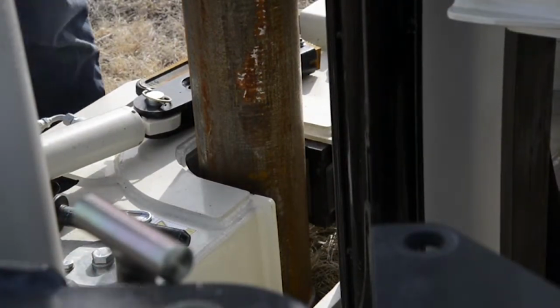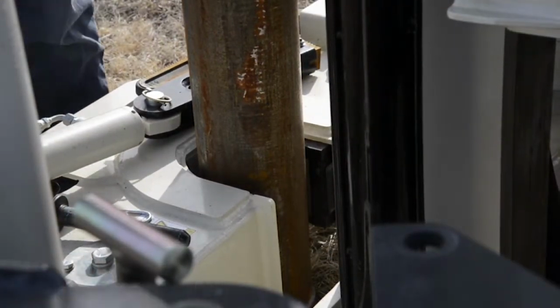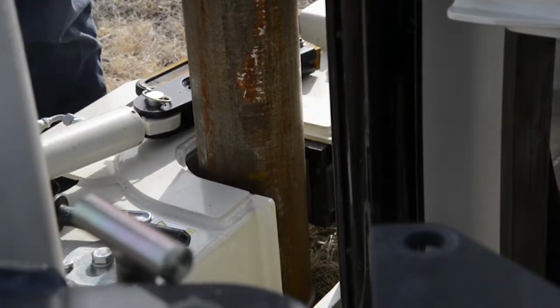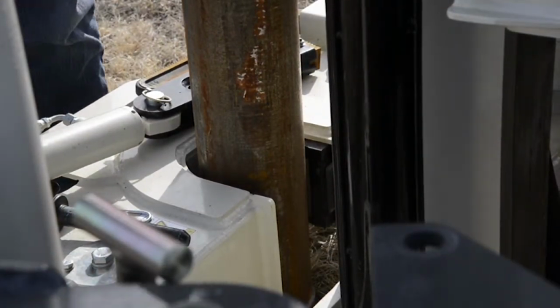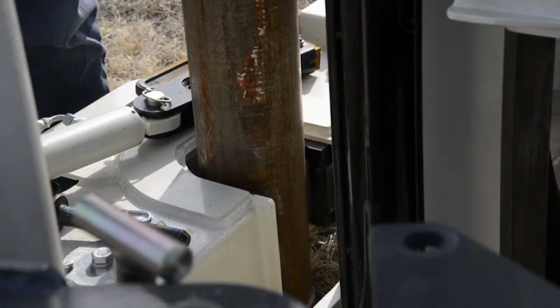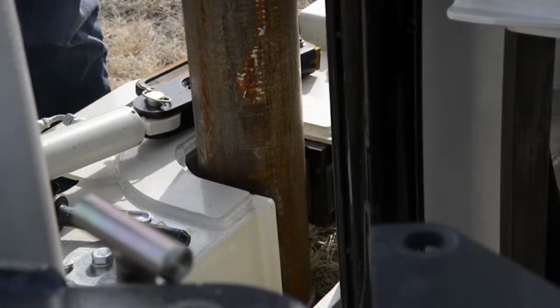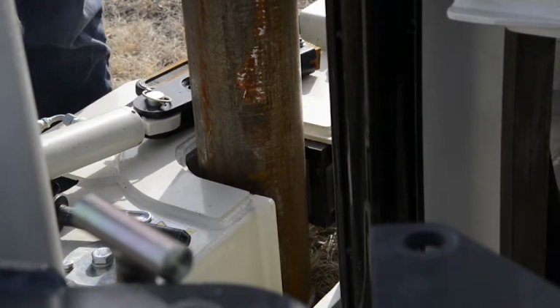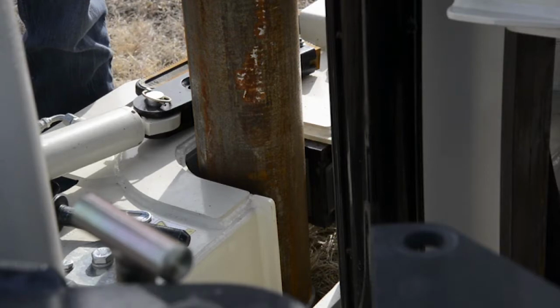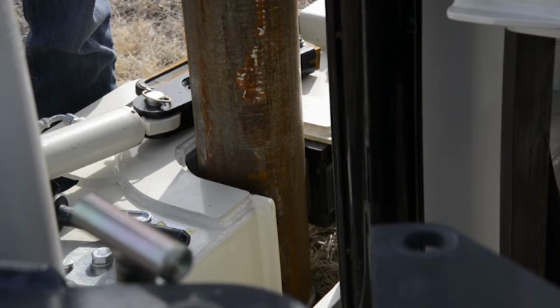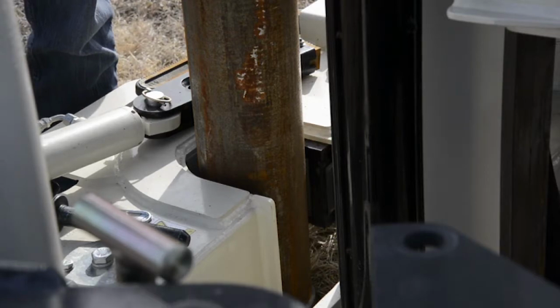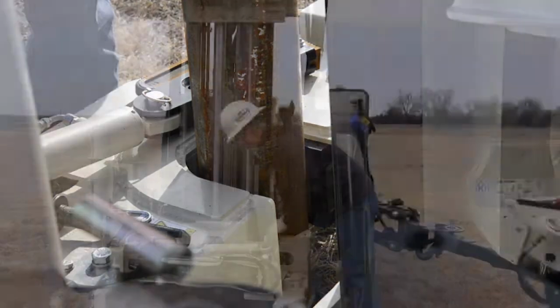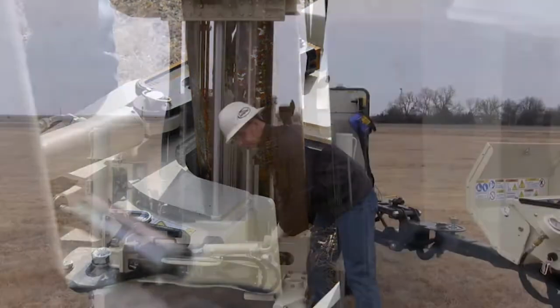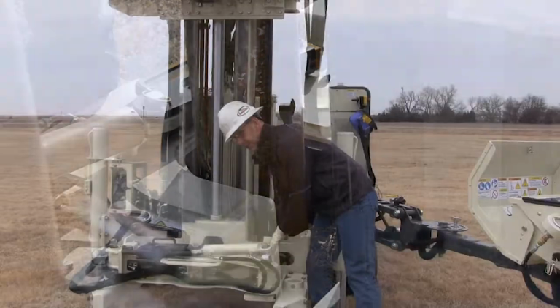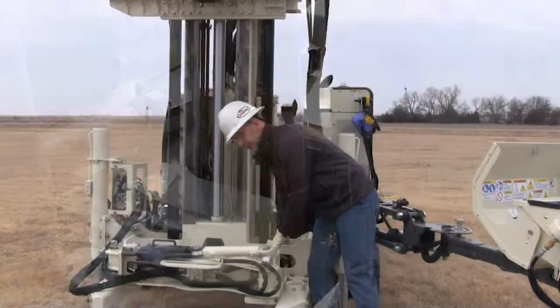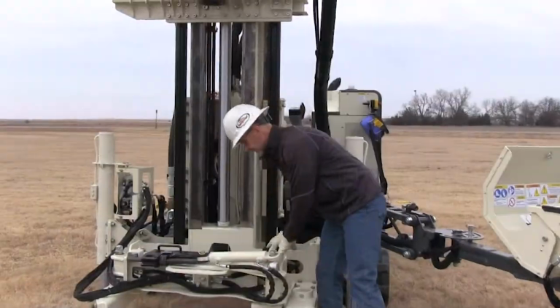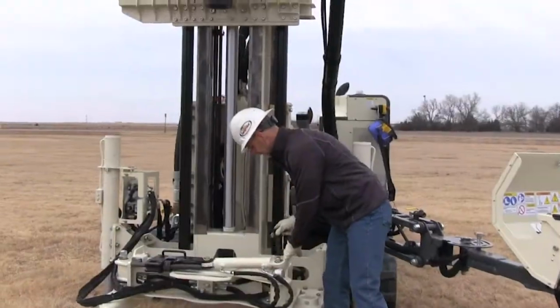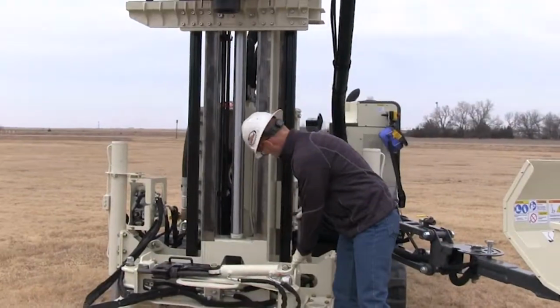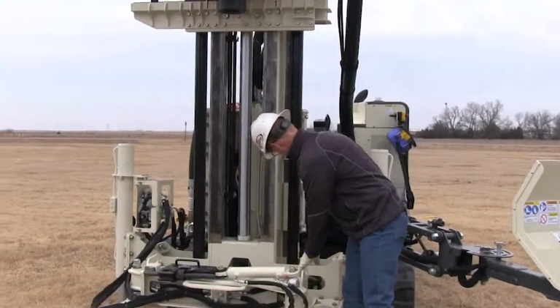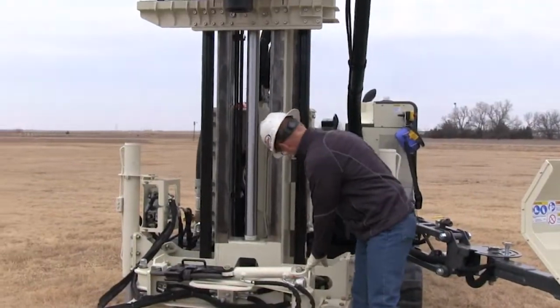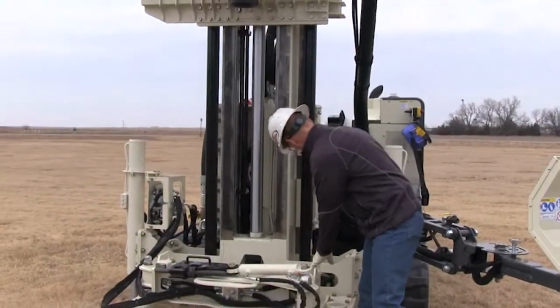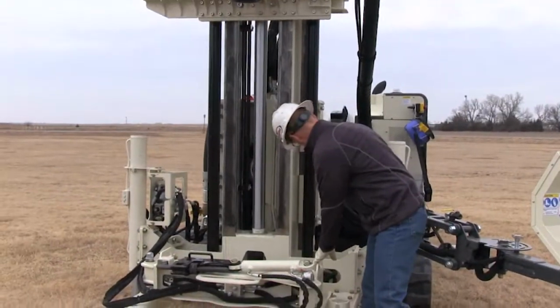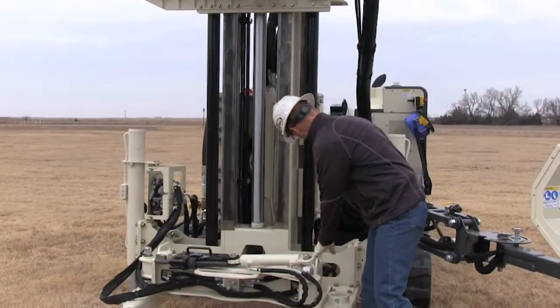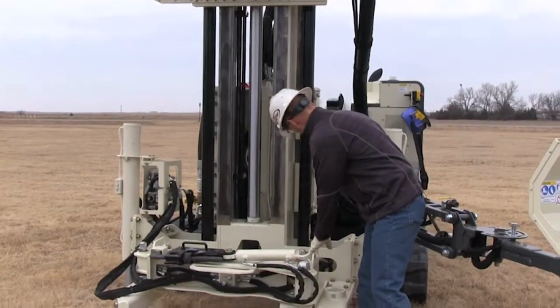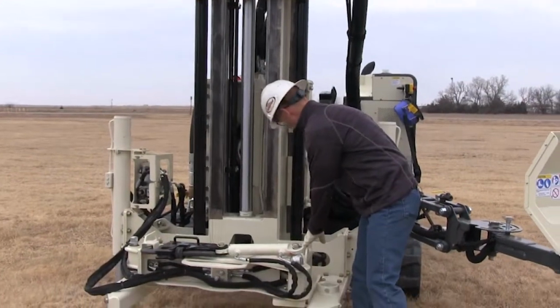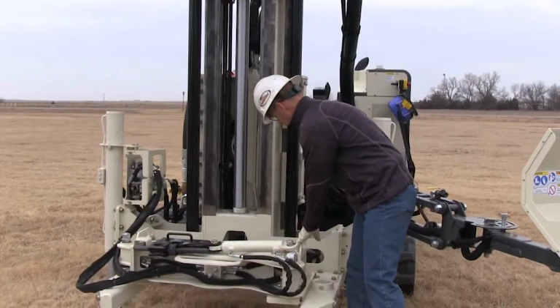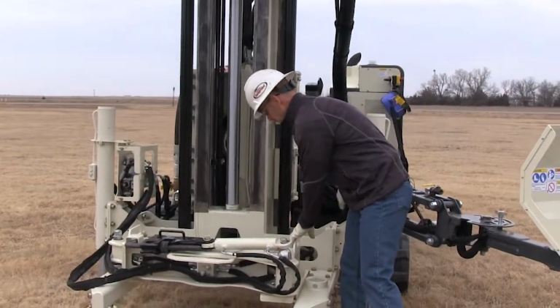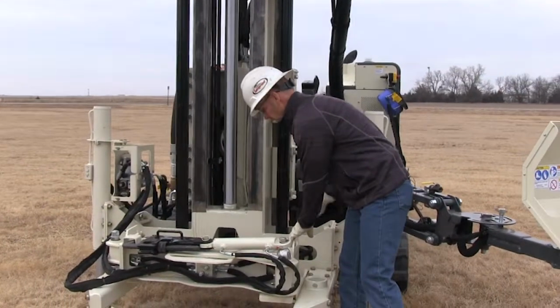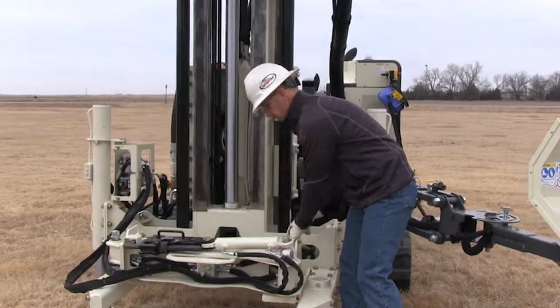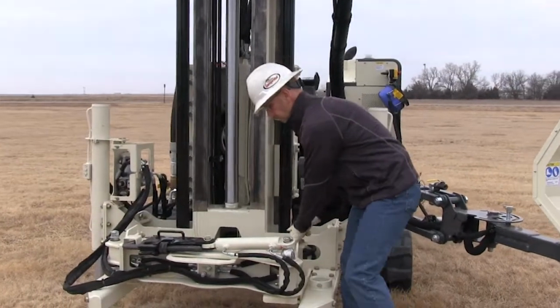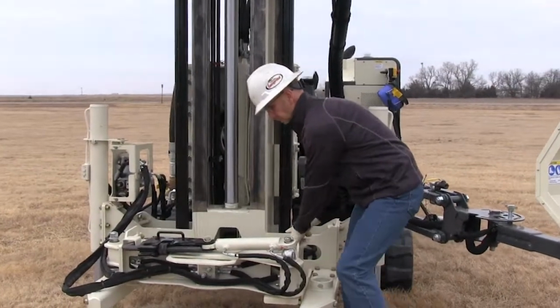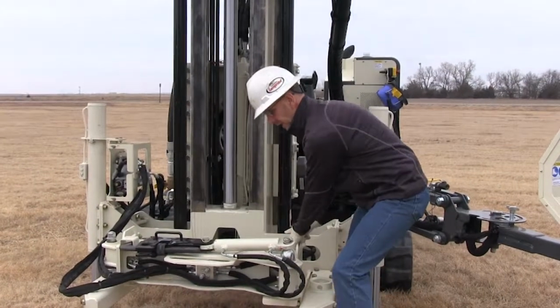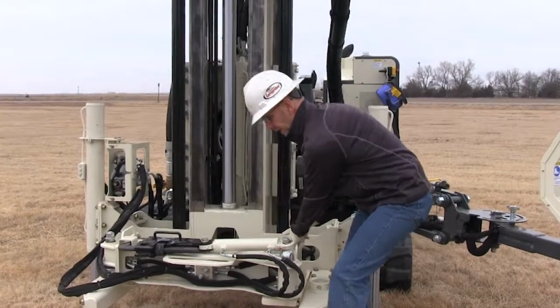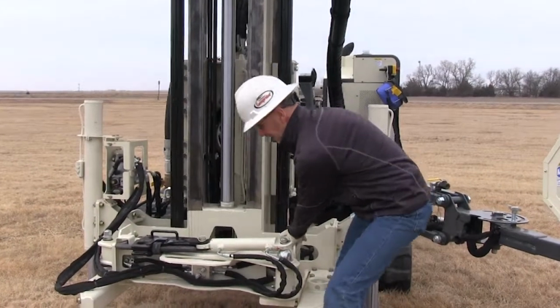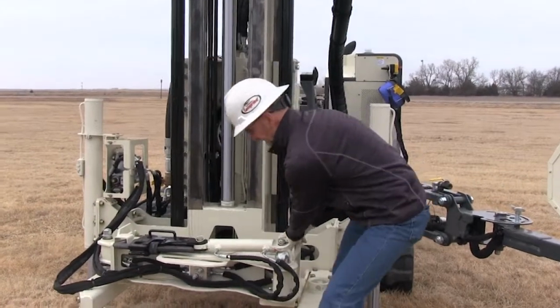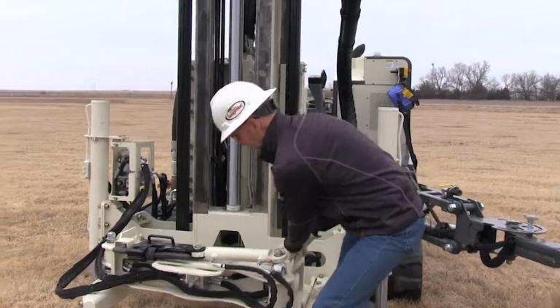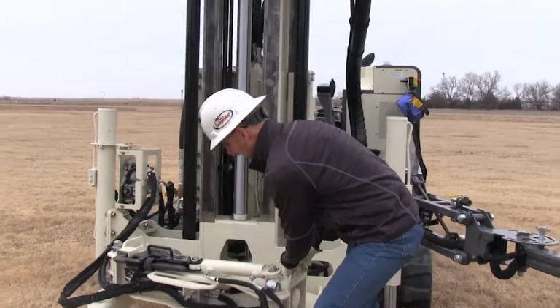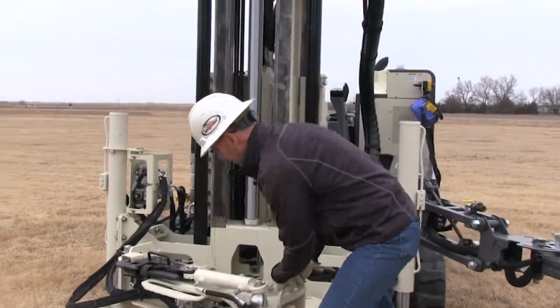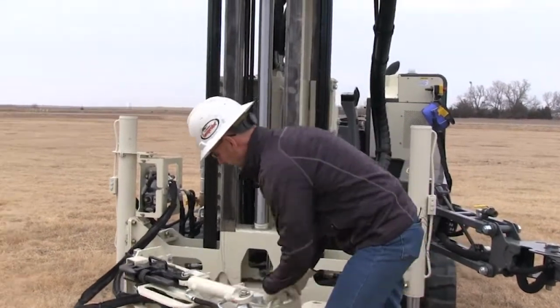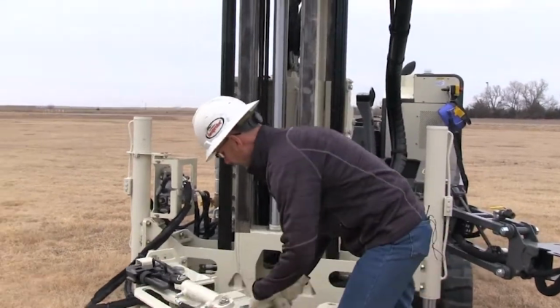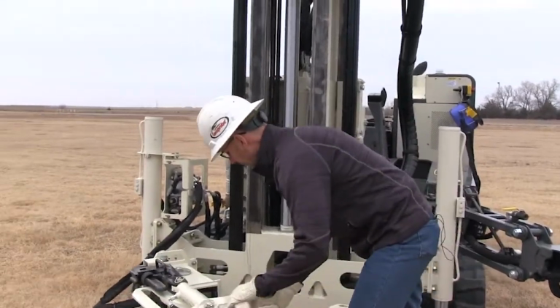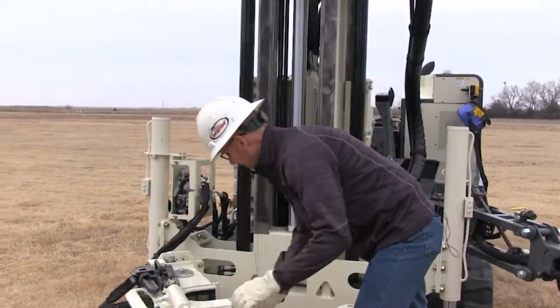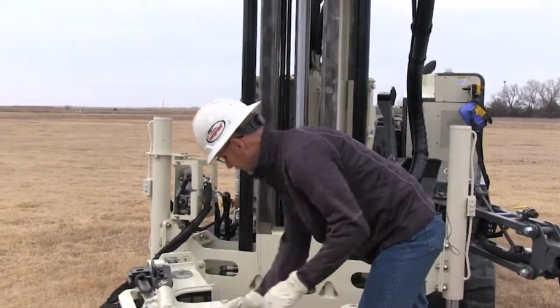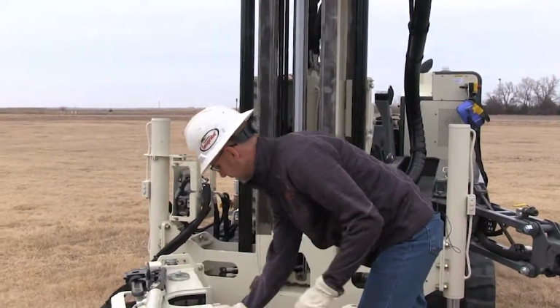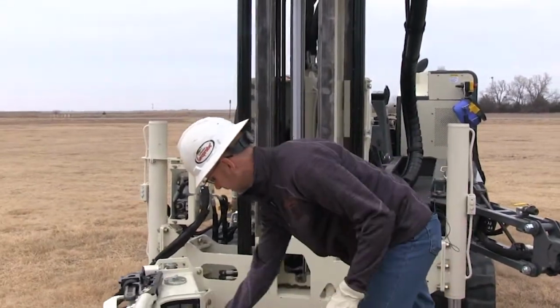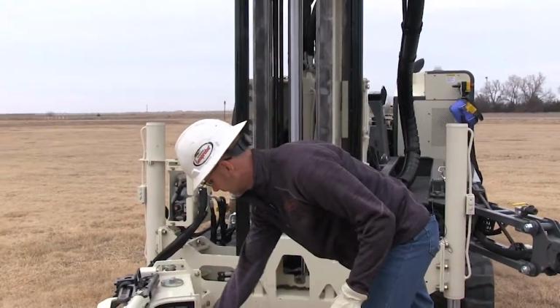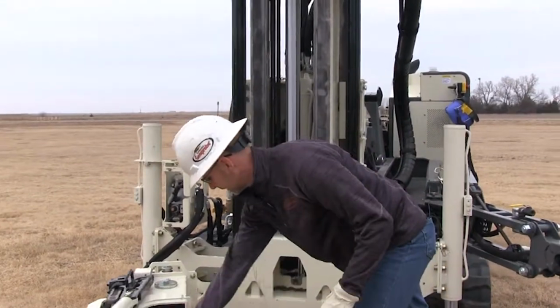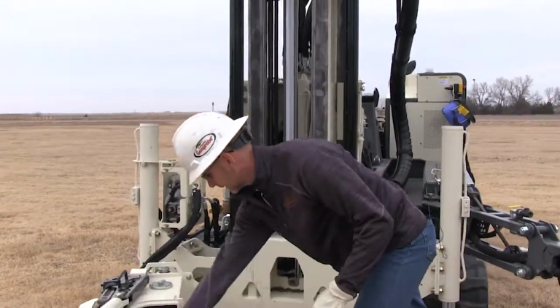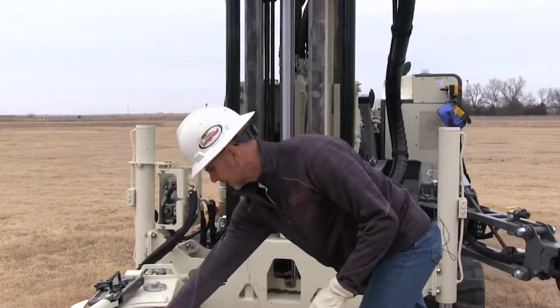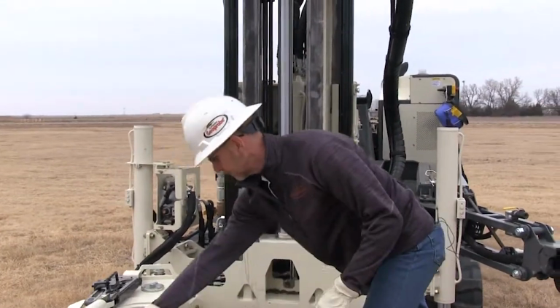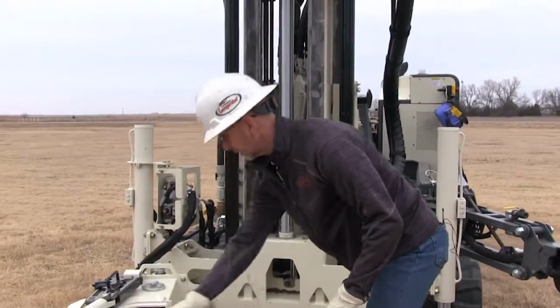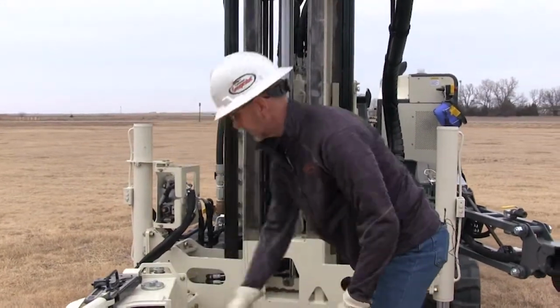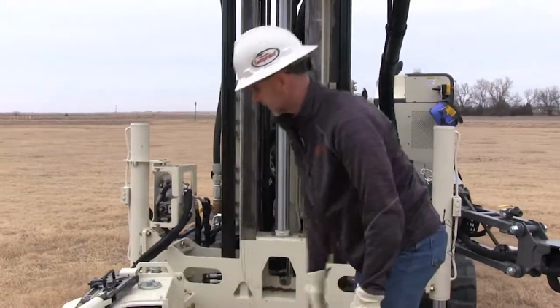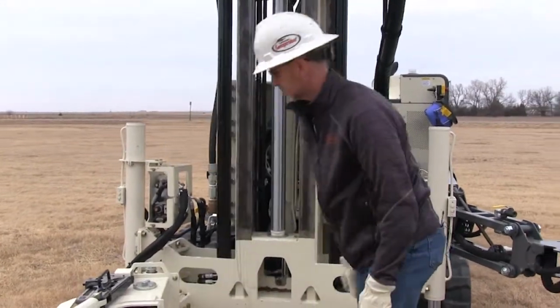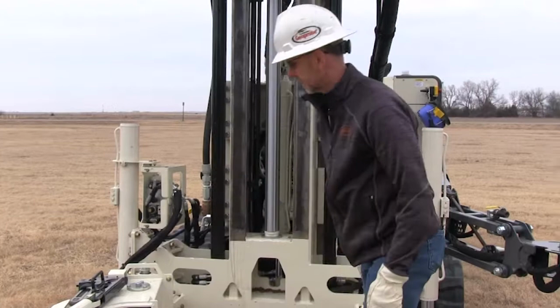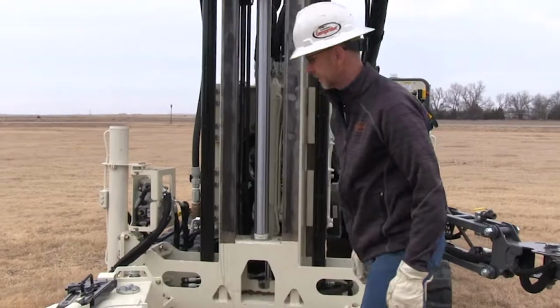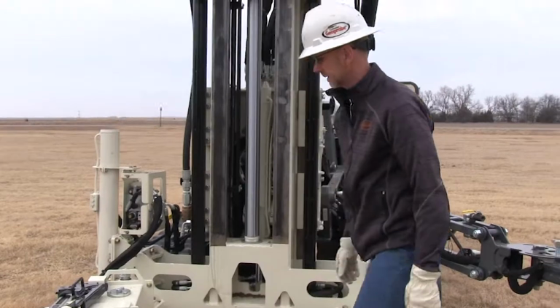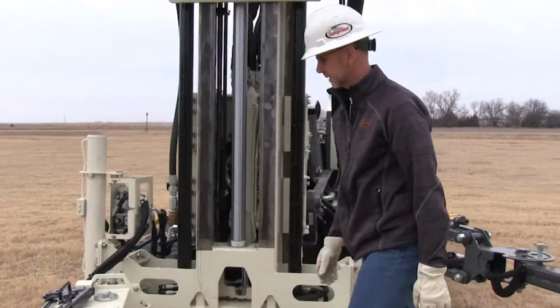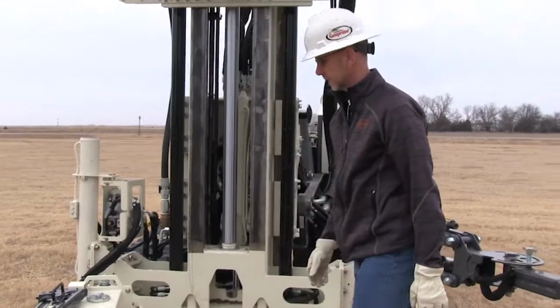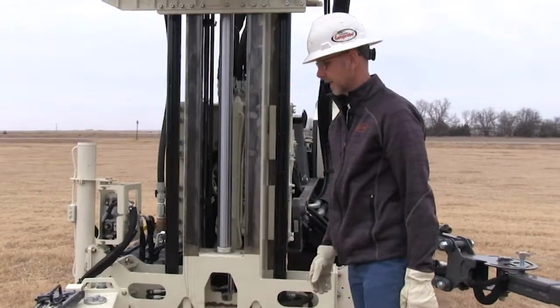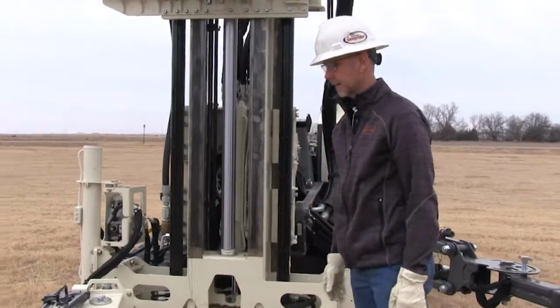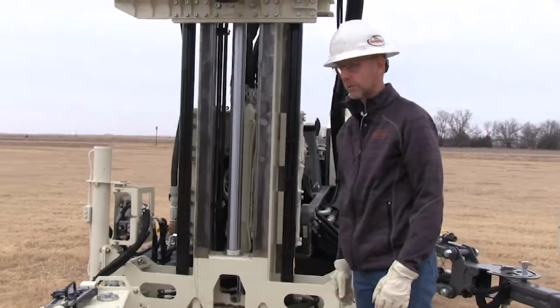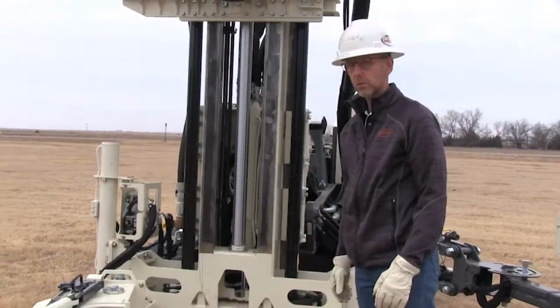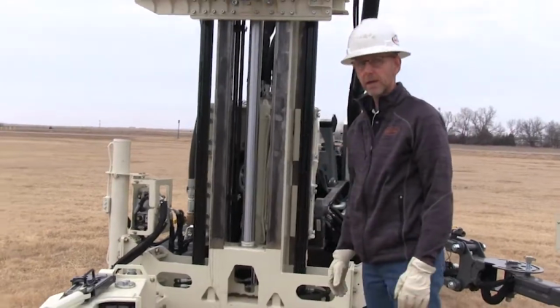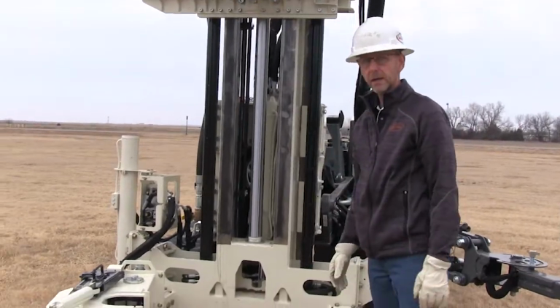The nice thing about this is if we need to get it out of the way, it simply just pivots out of the way.